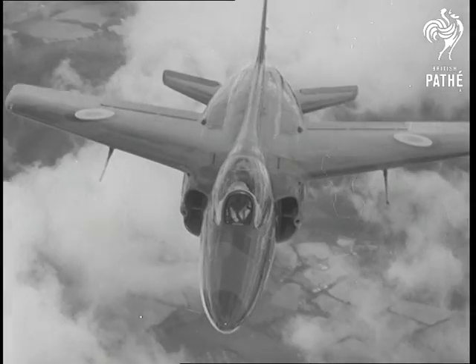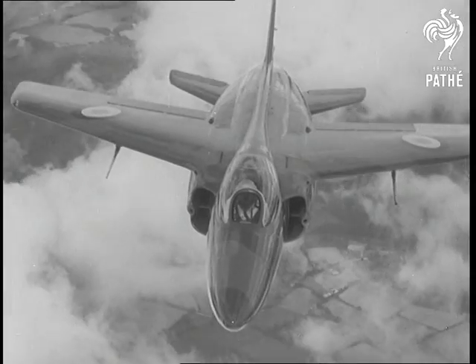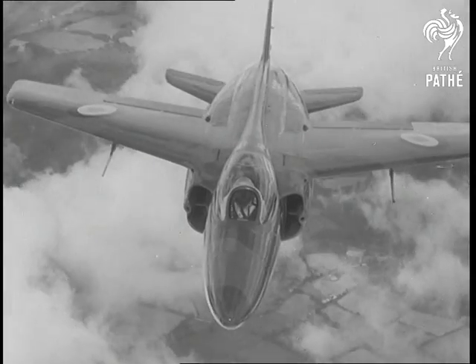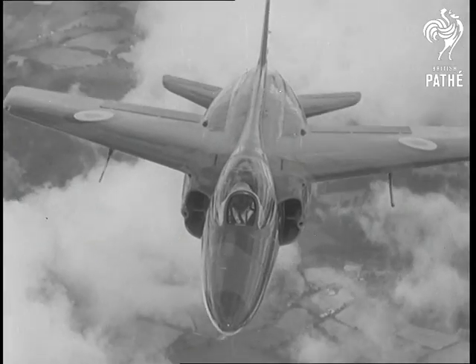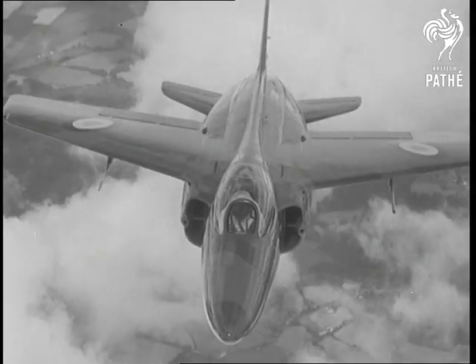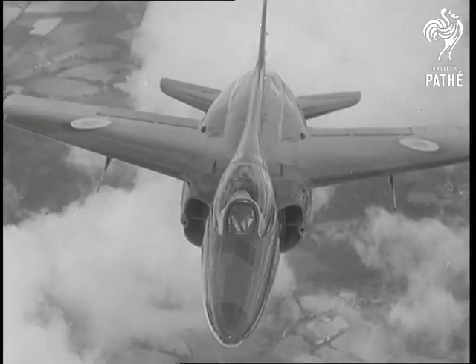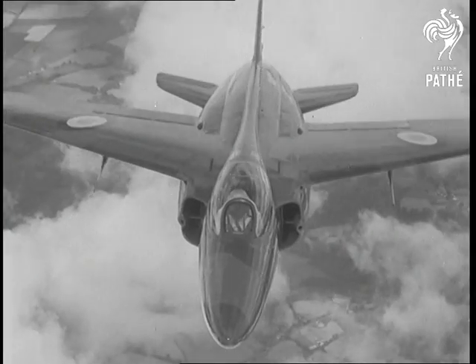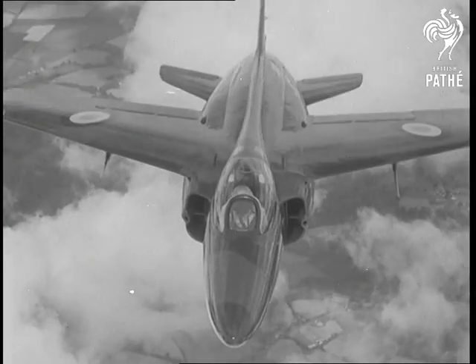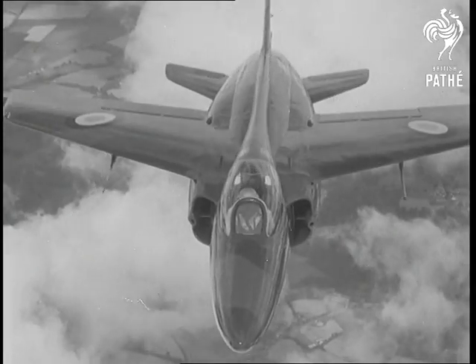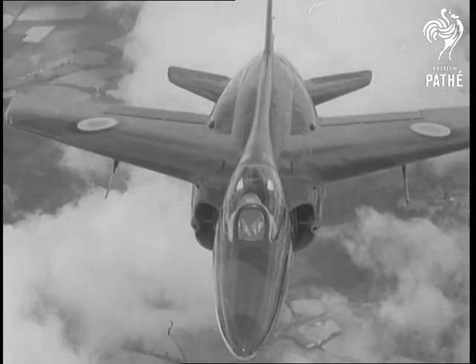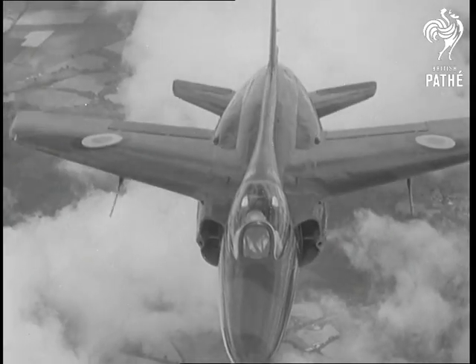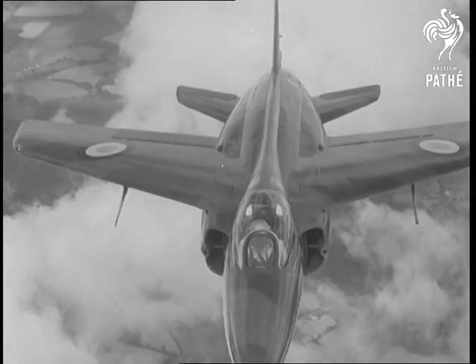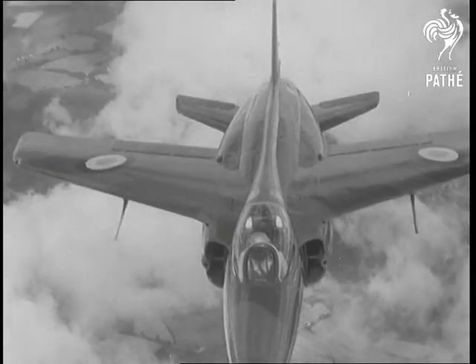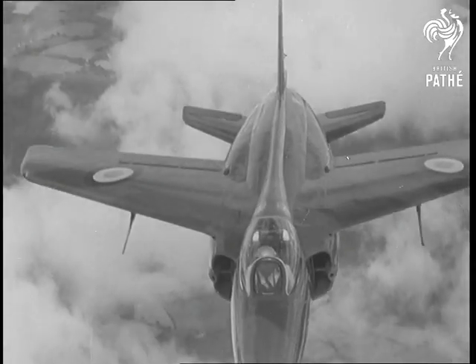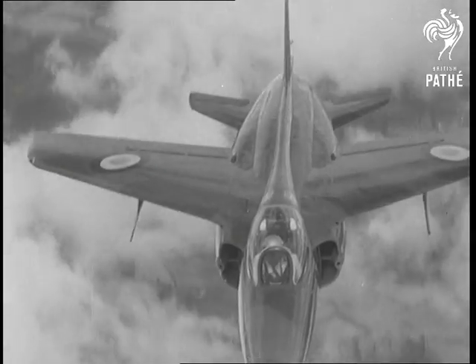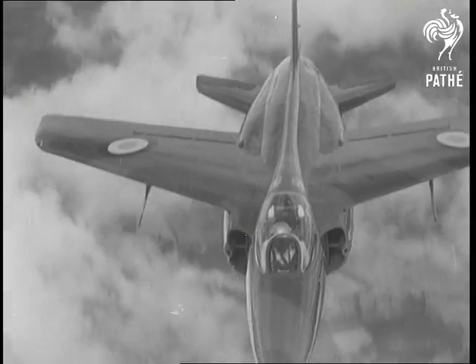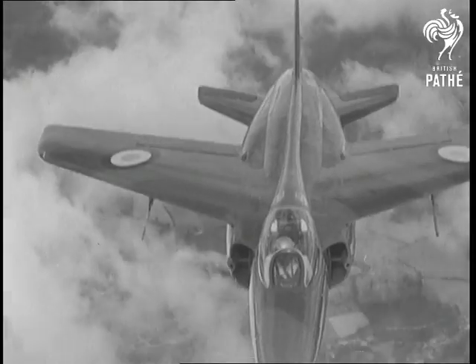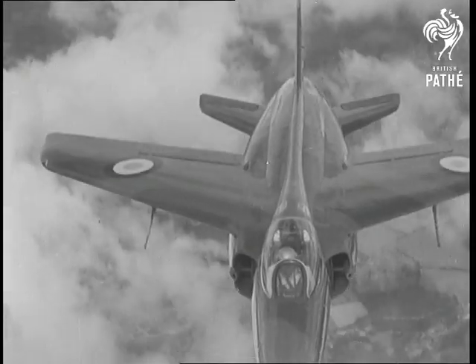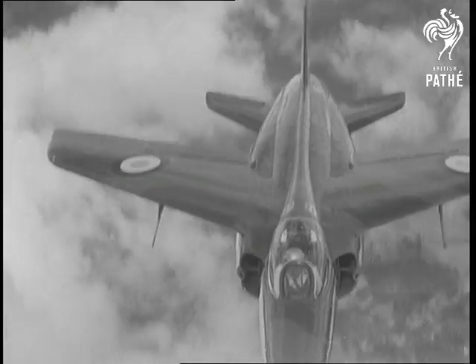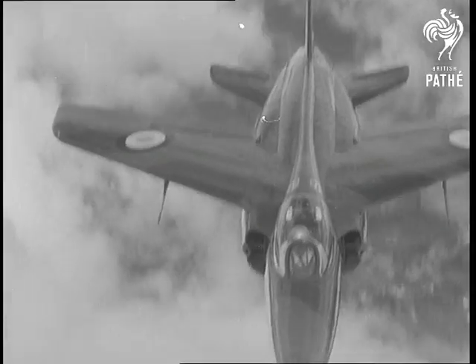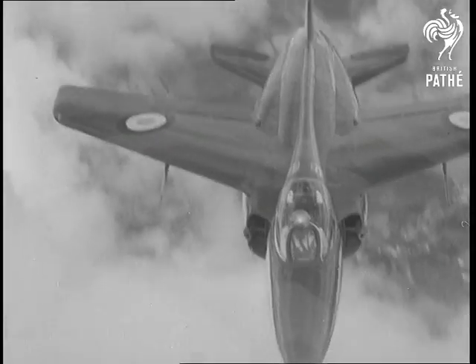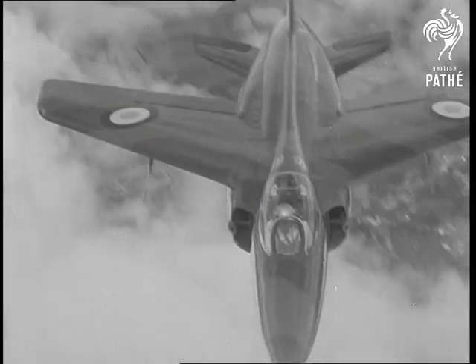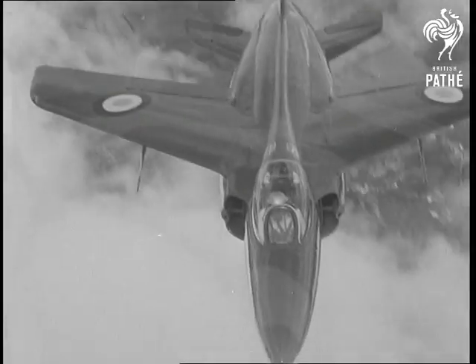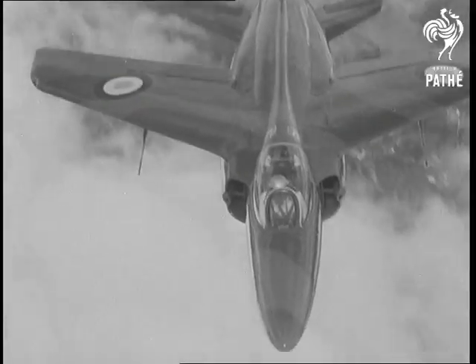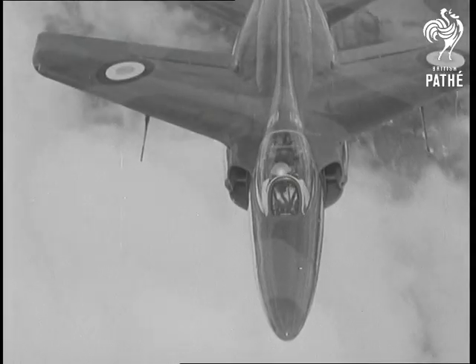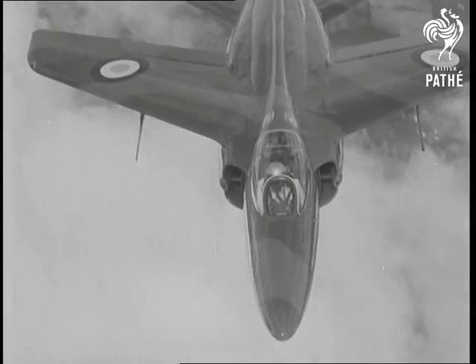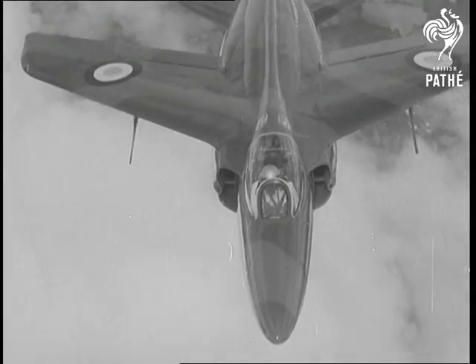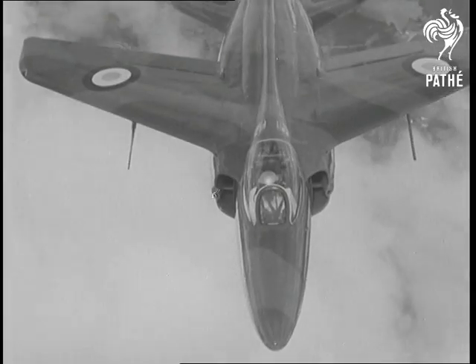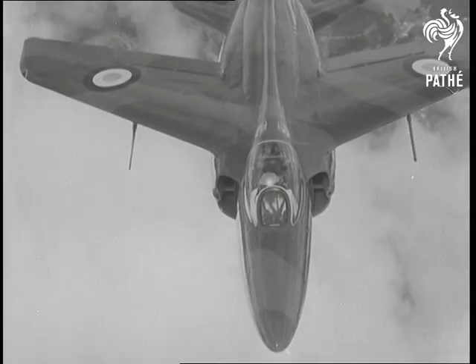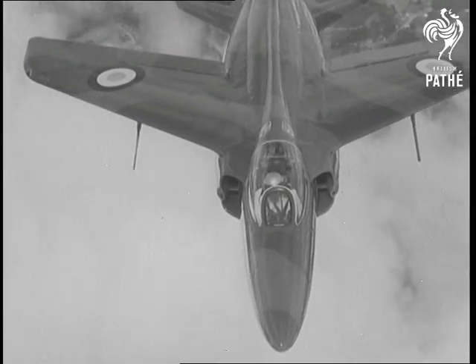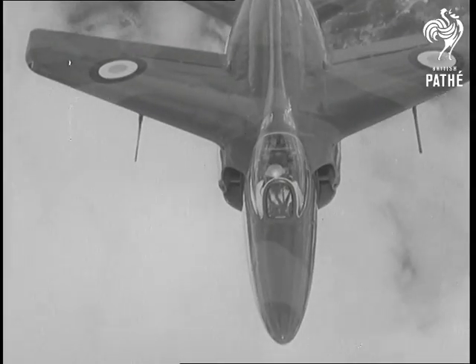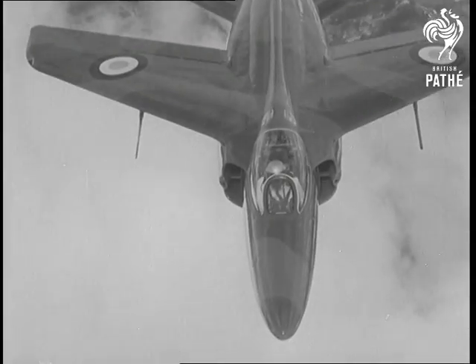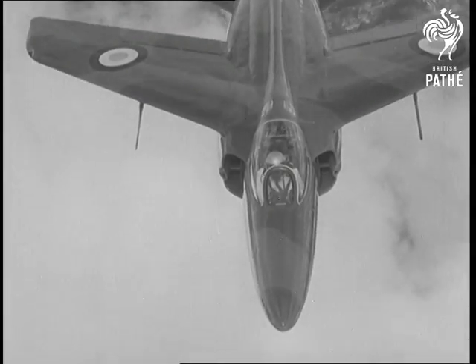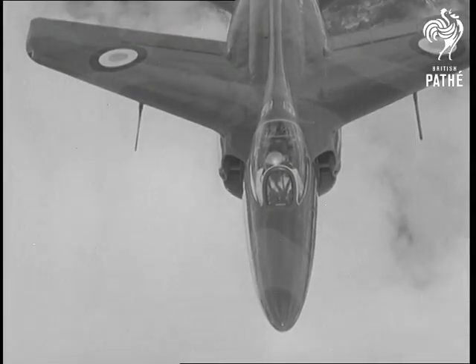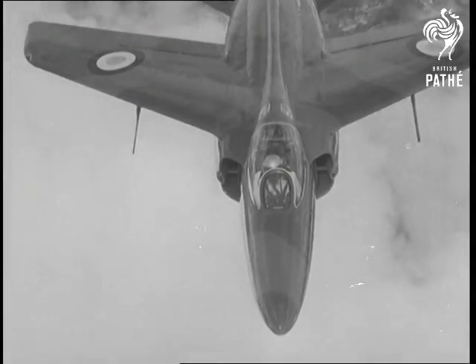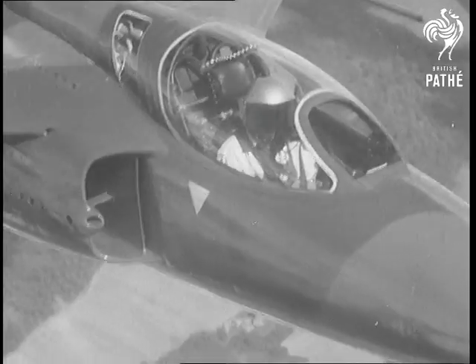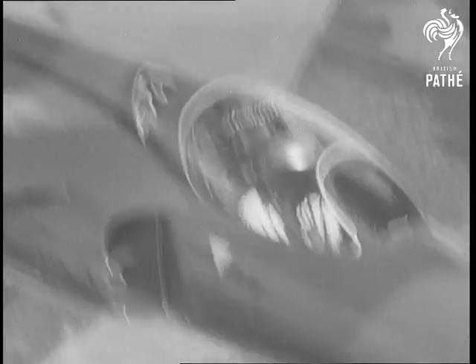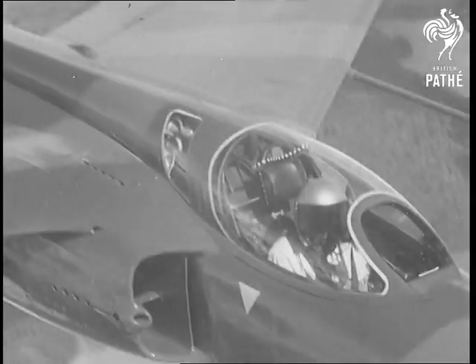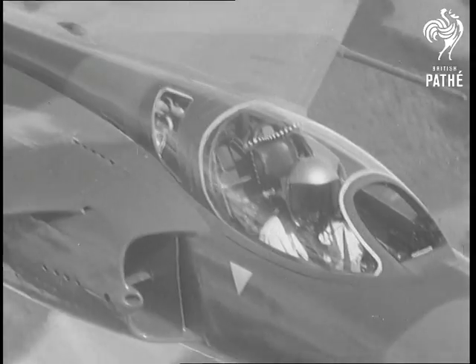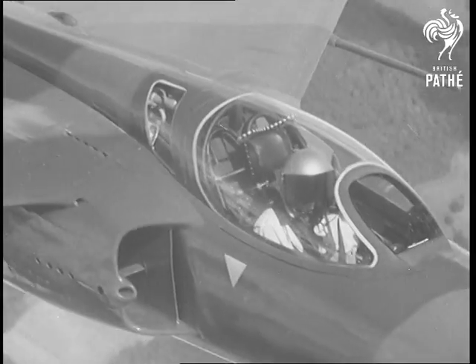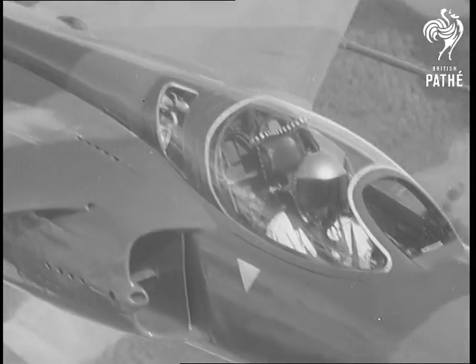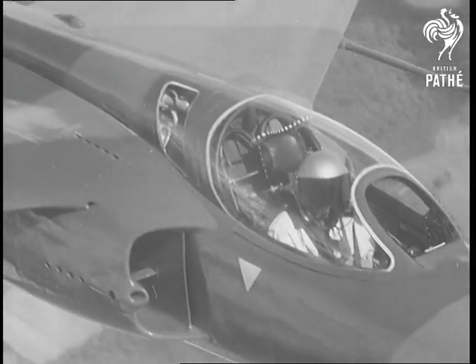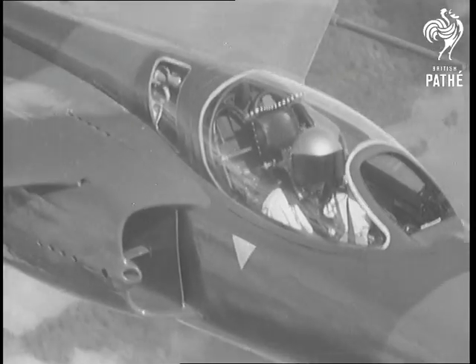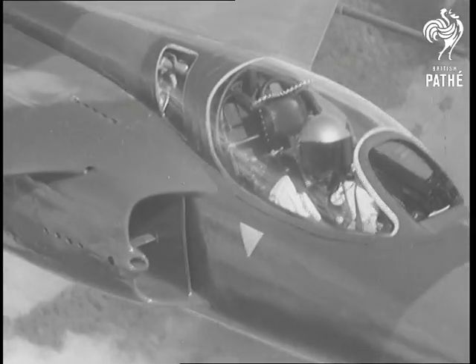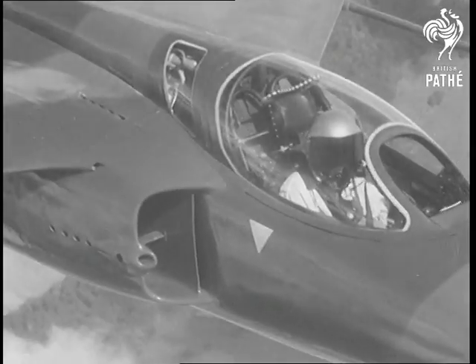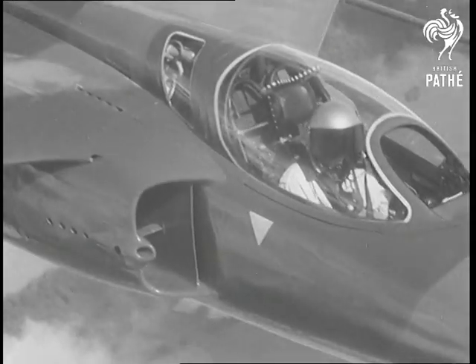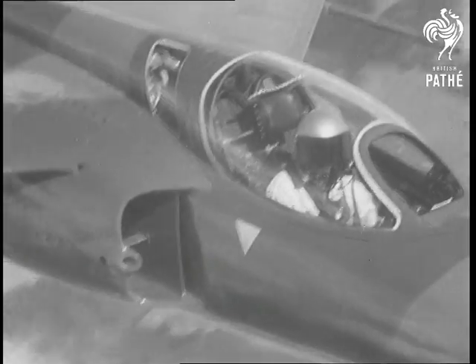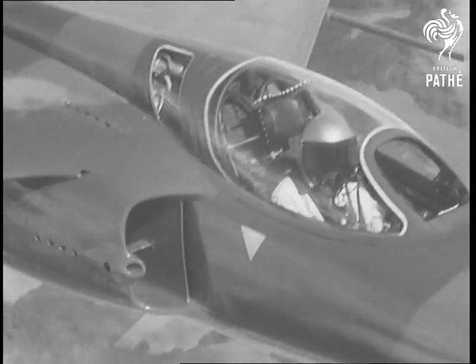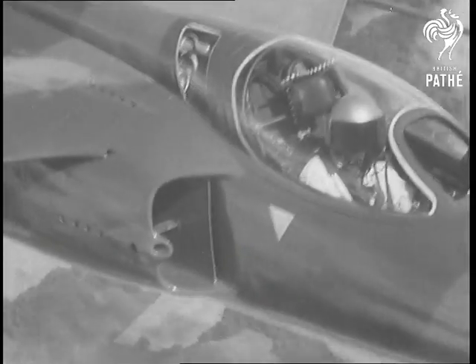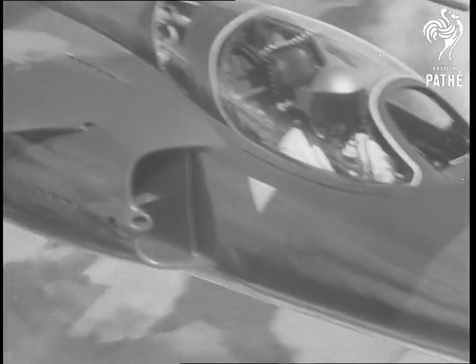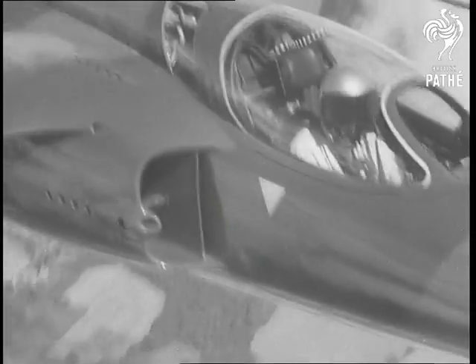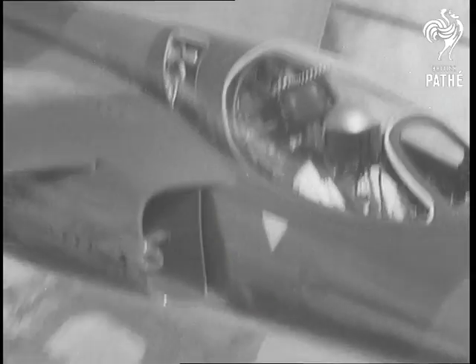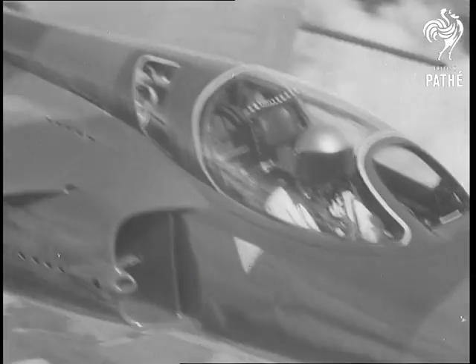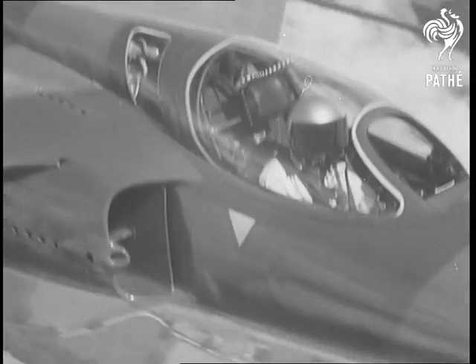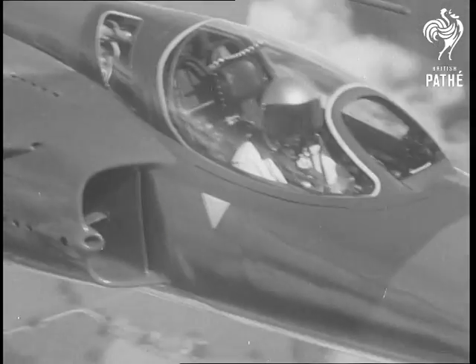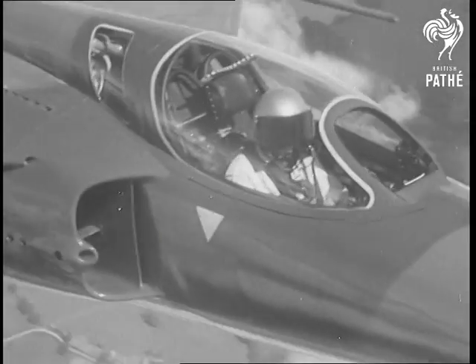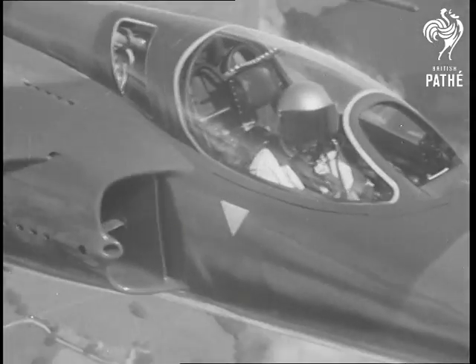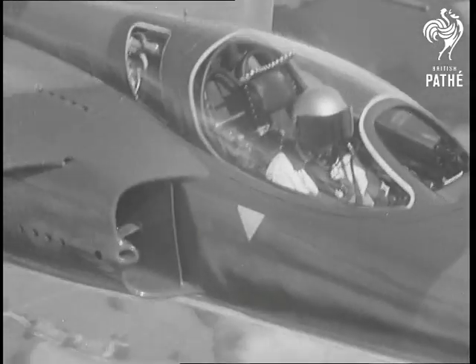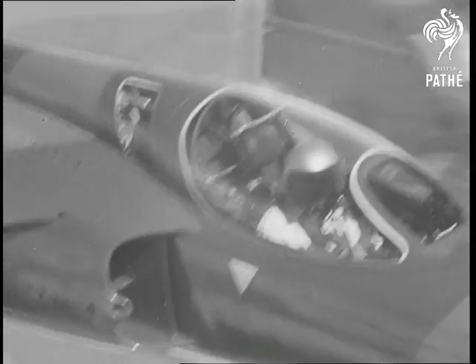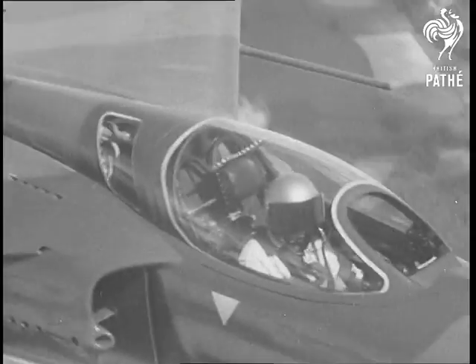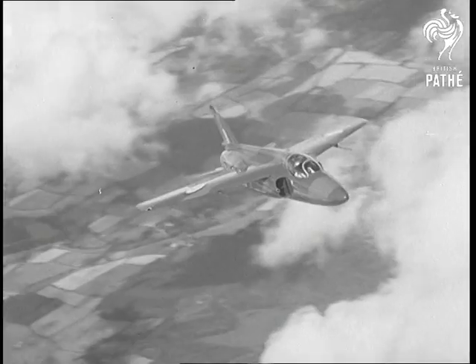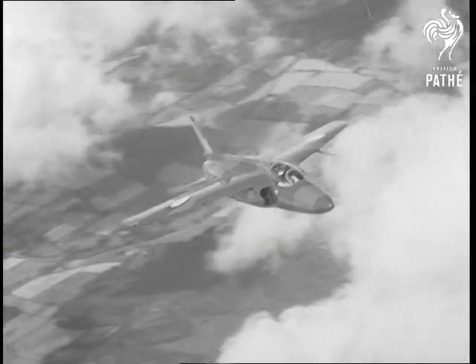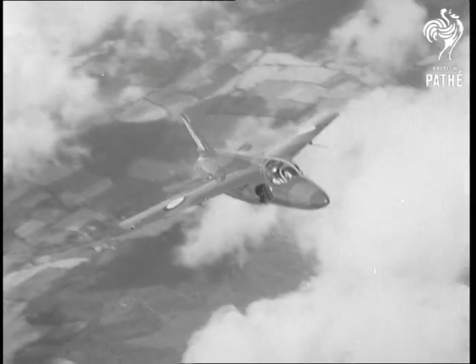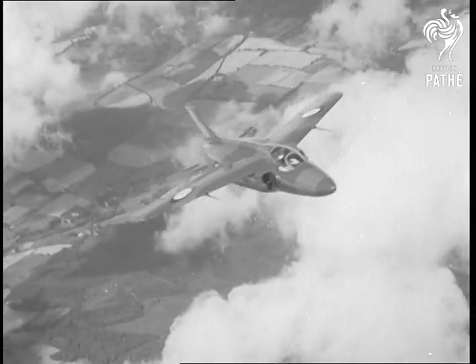The Folland Gnat is a fifth of the weight of the Hunter and half its size, but it's still about twice as fast as the operational fighters of the last war.